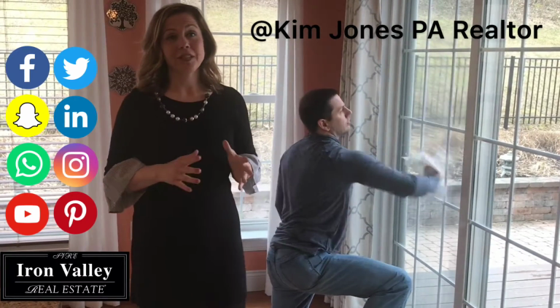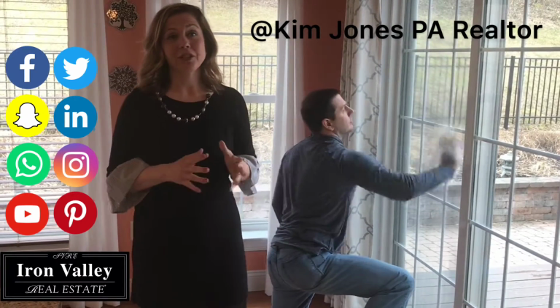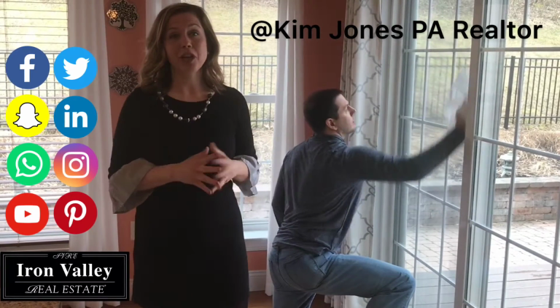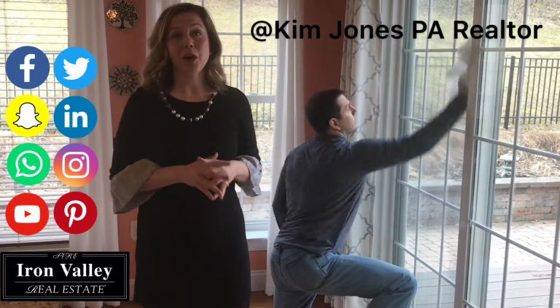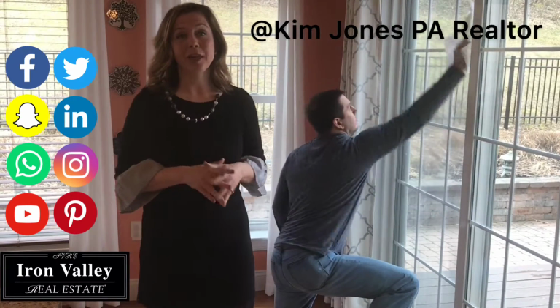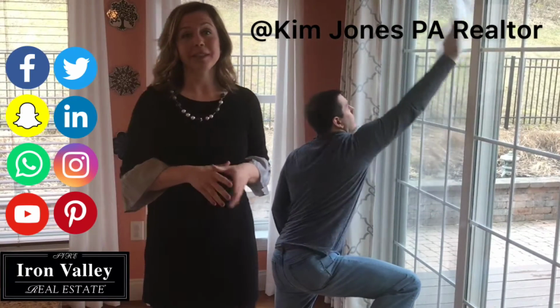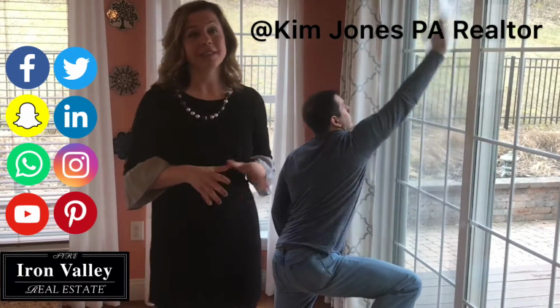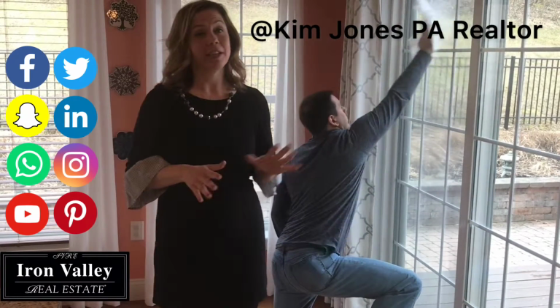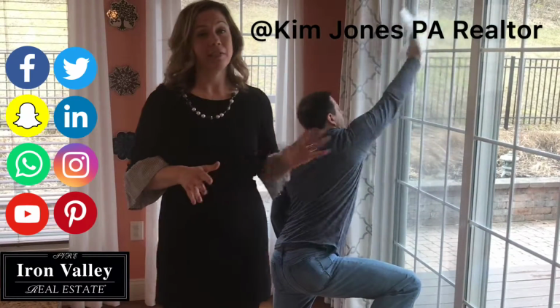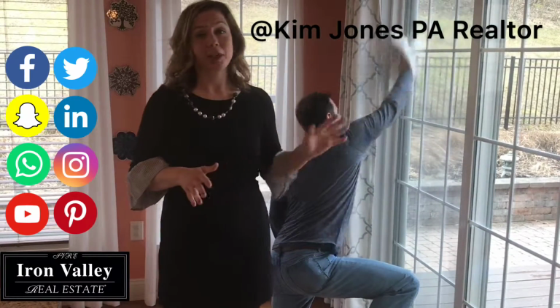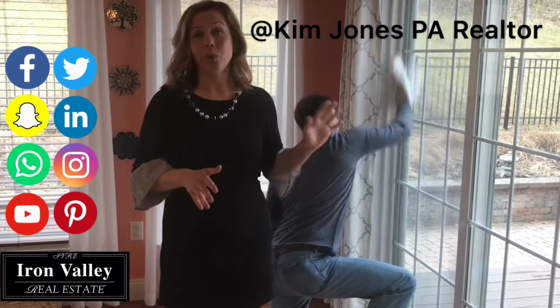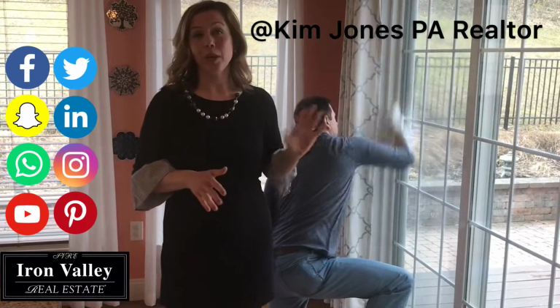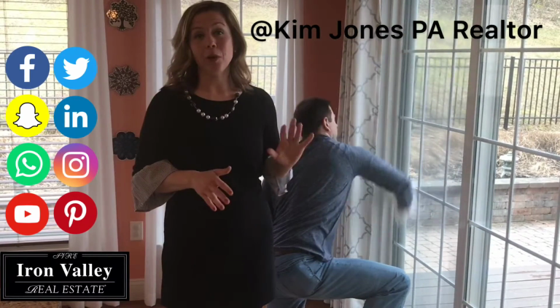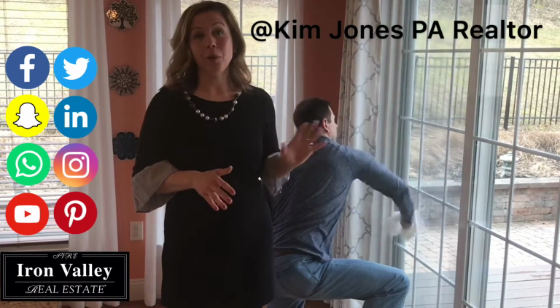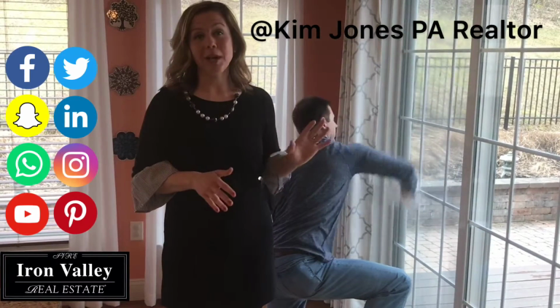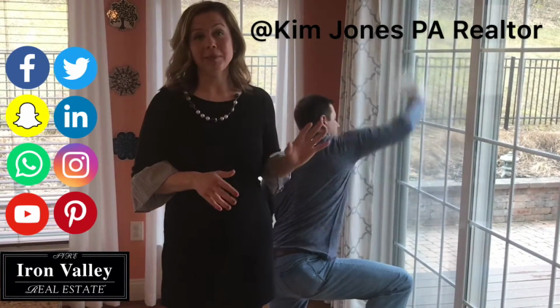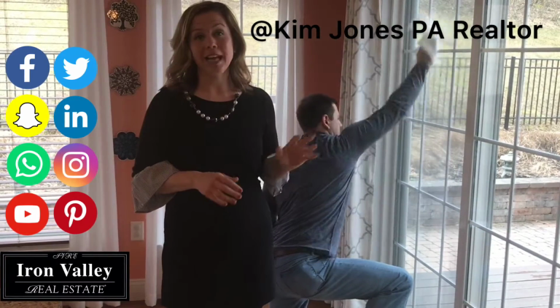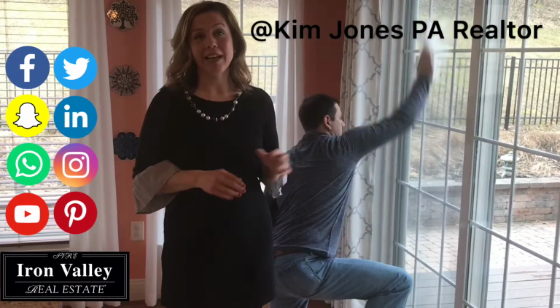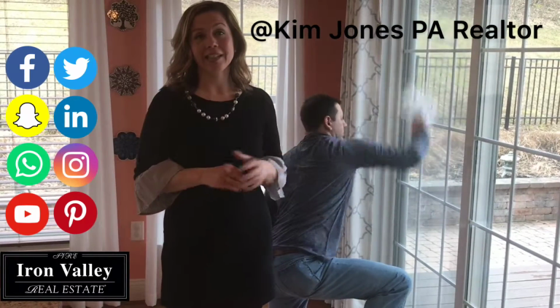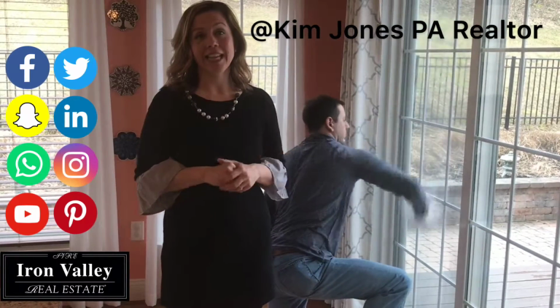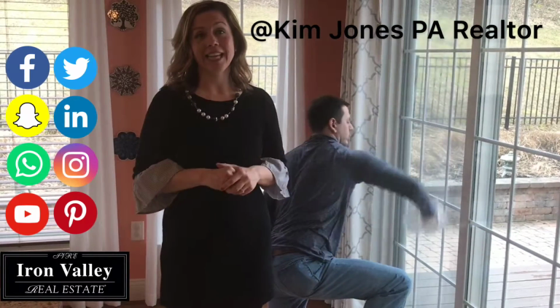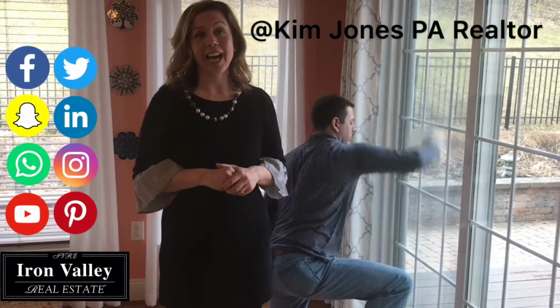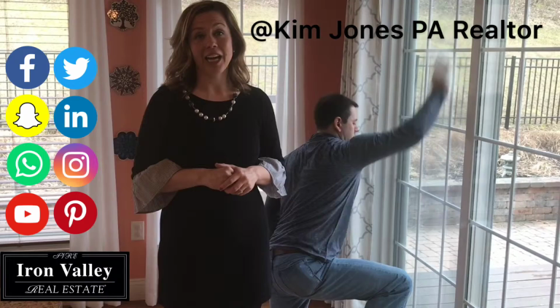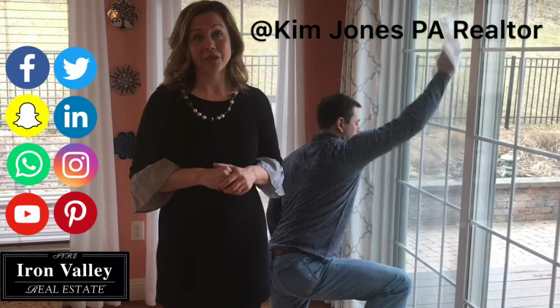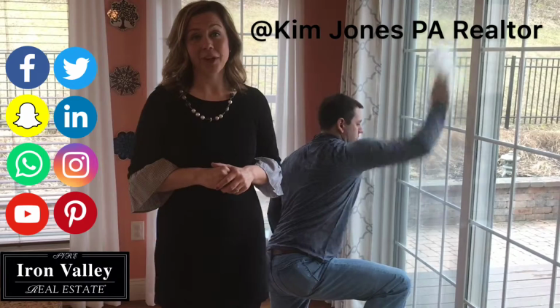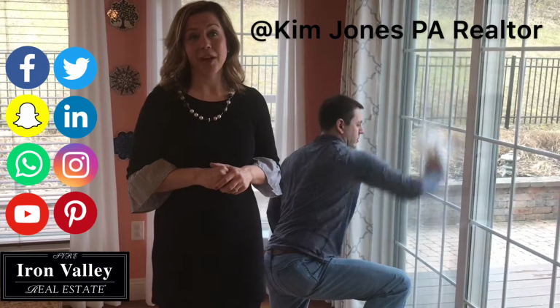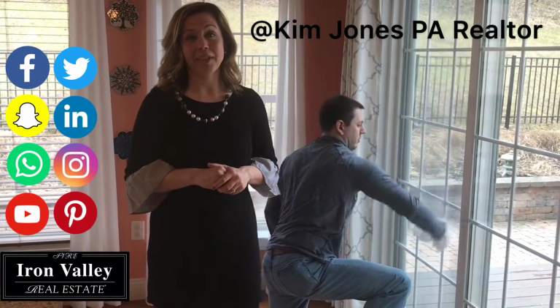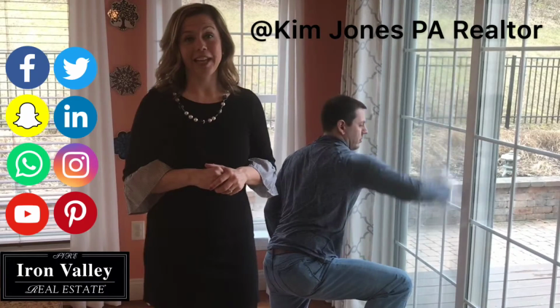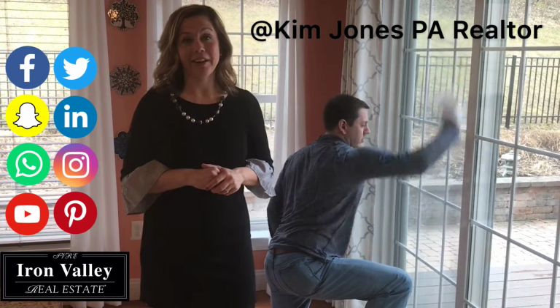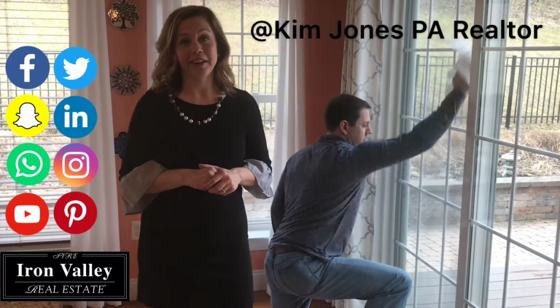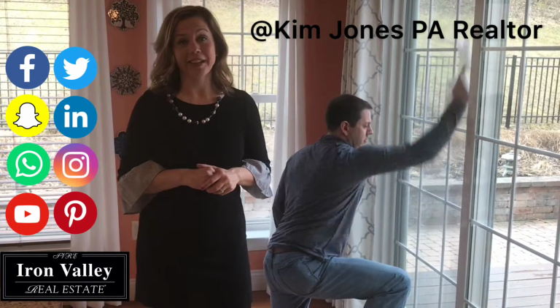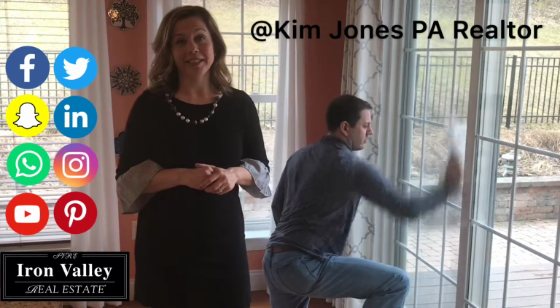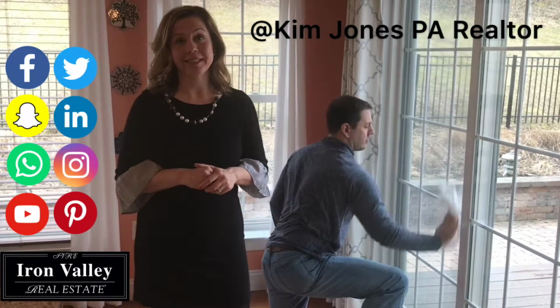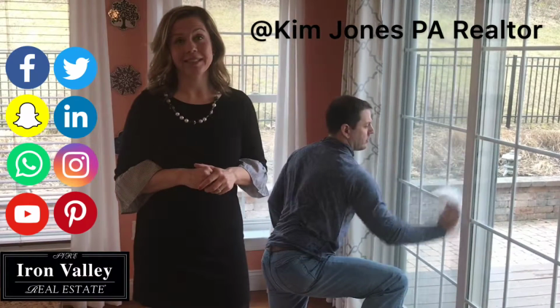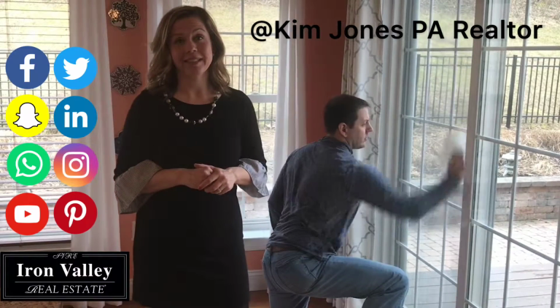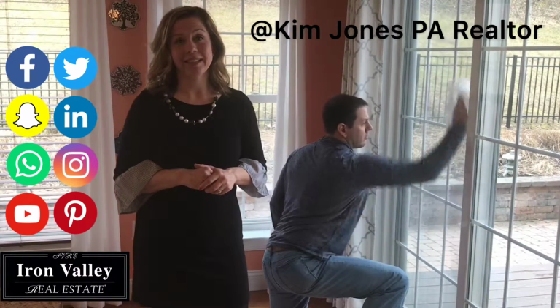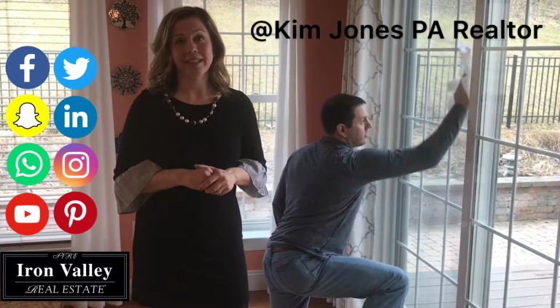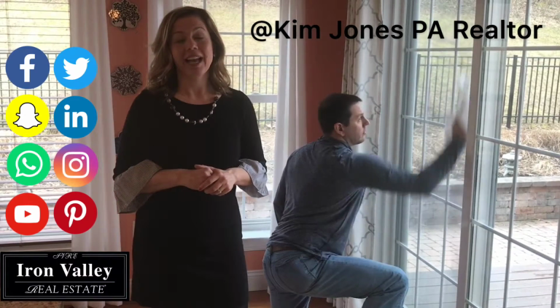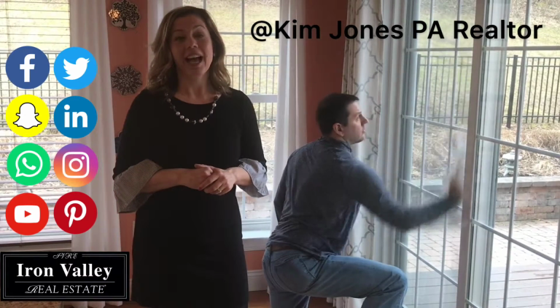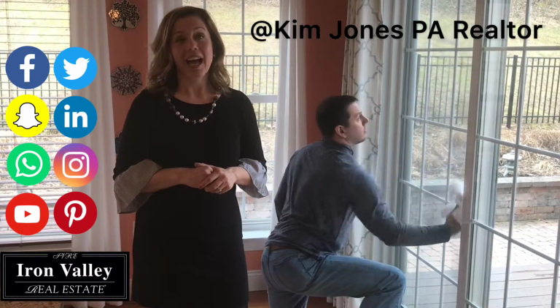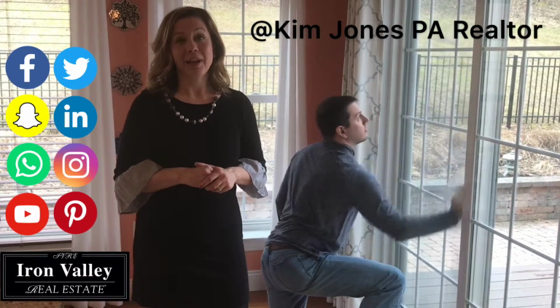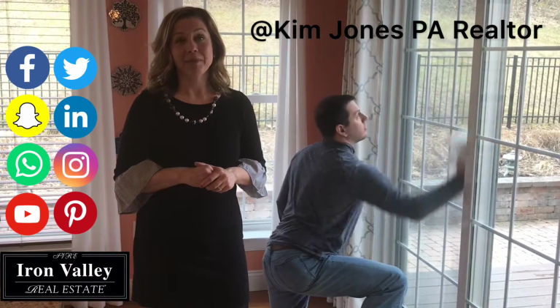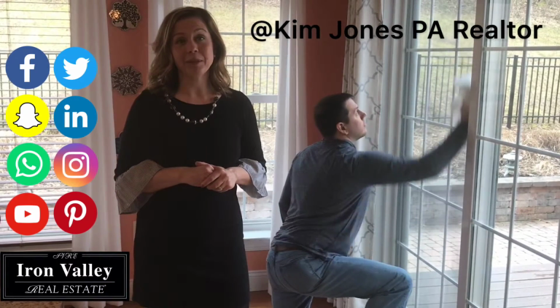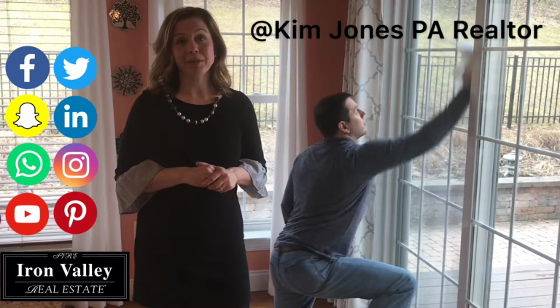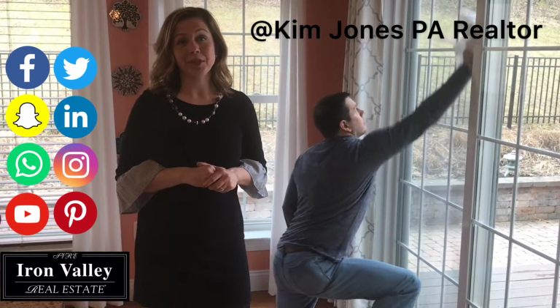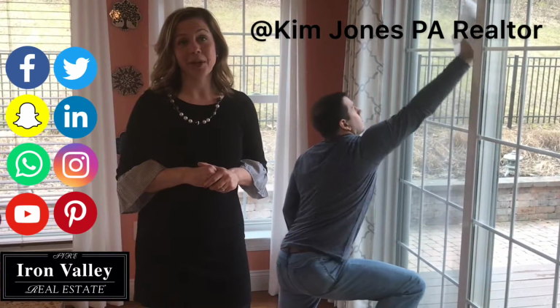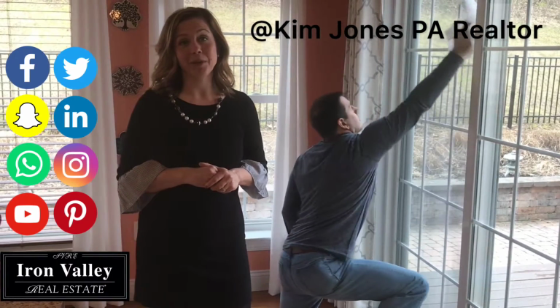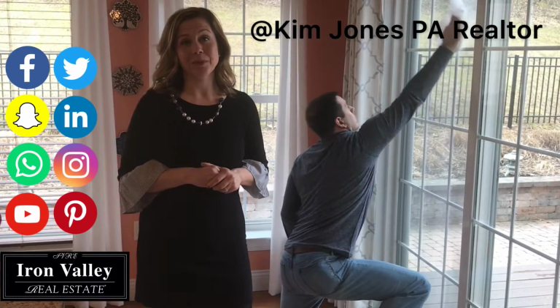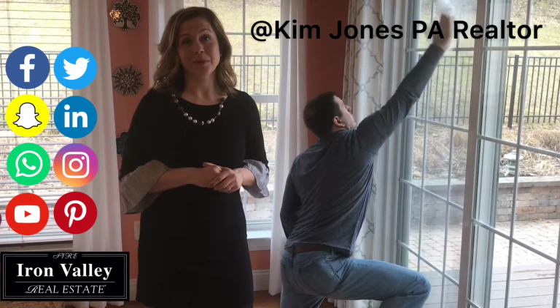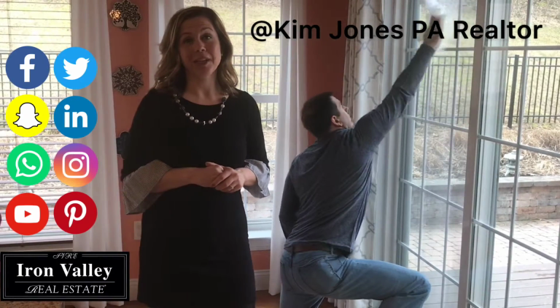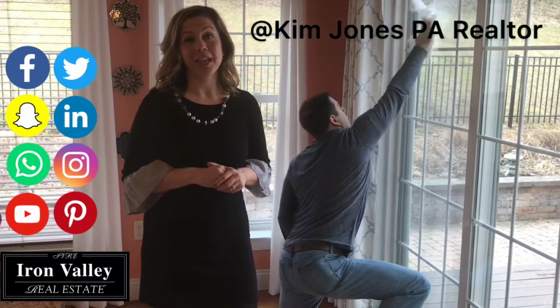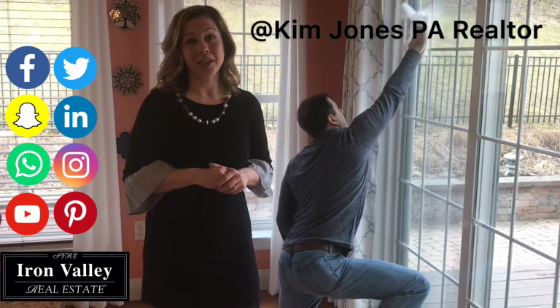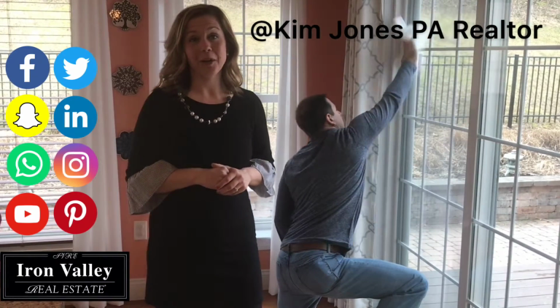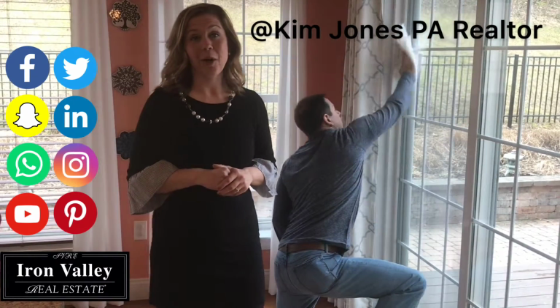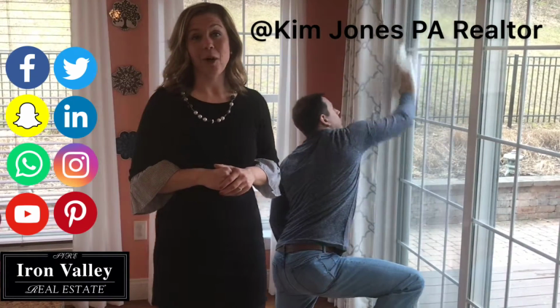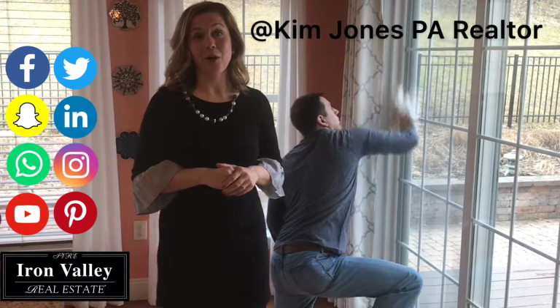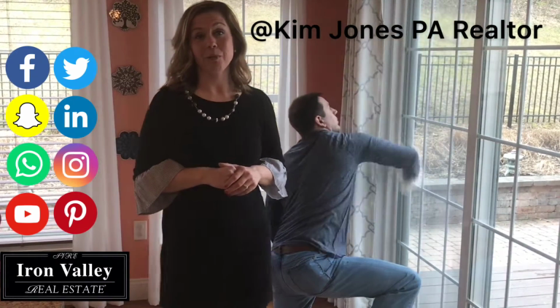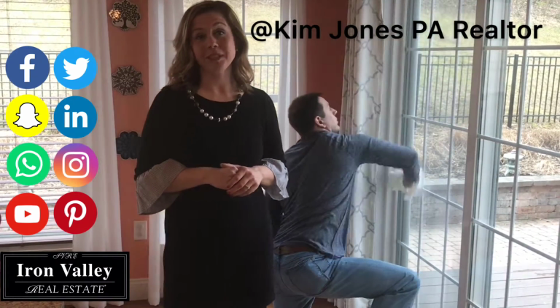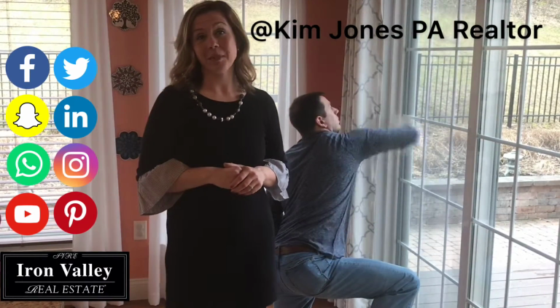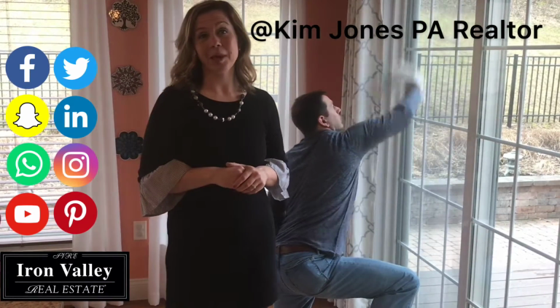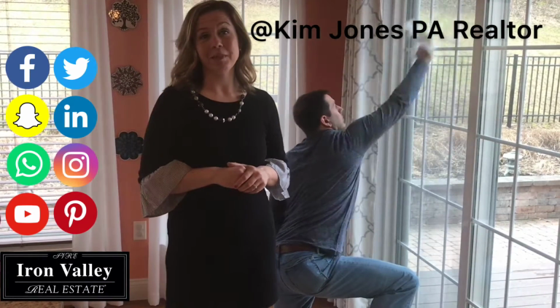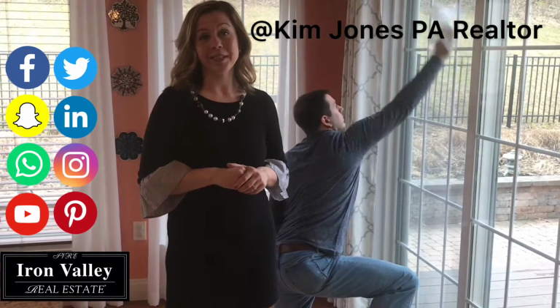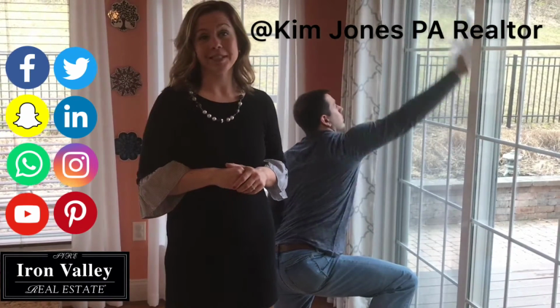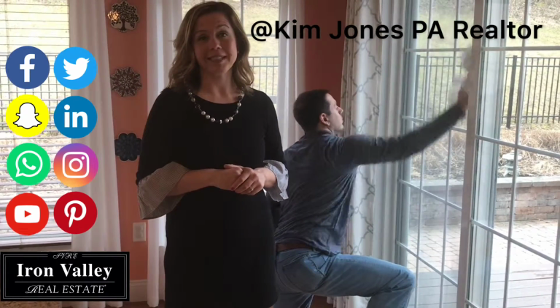any showings, give a quick wipe down to any high traffic areas. I'm Kim Jones, and your home is my business.